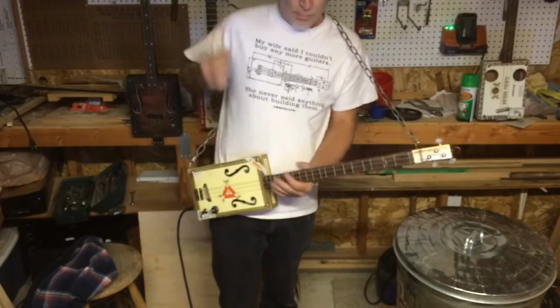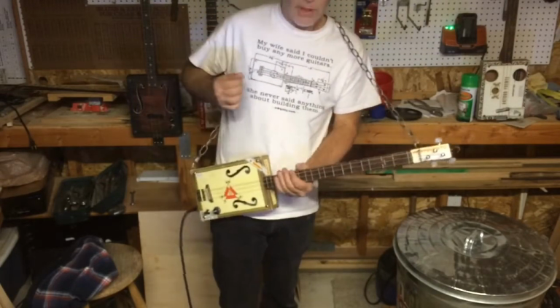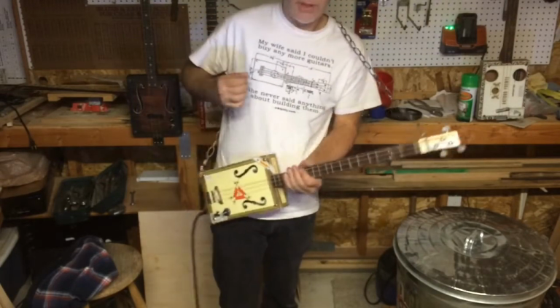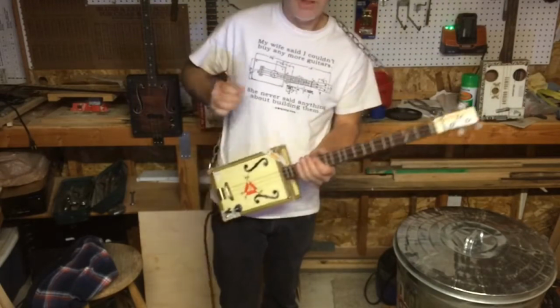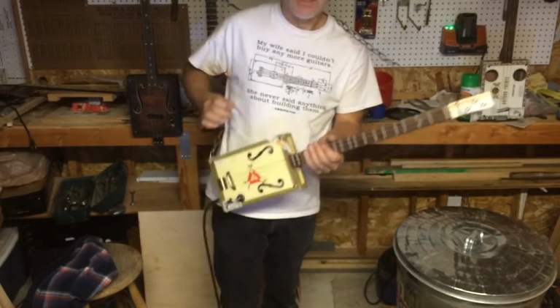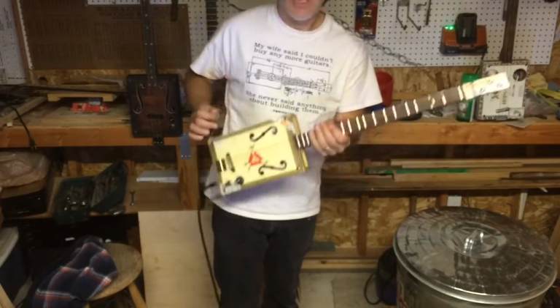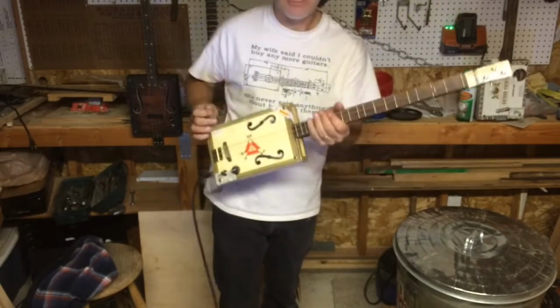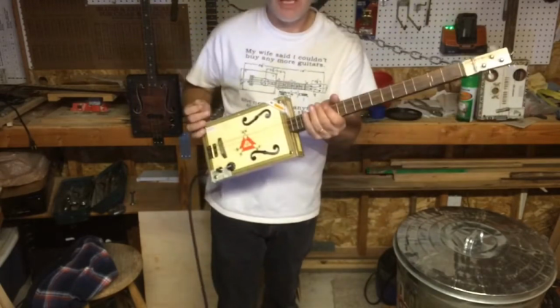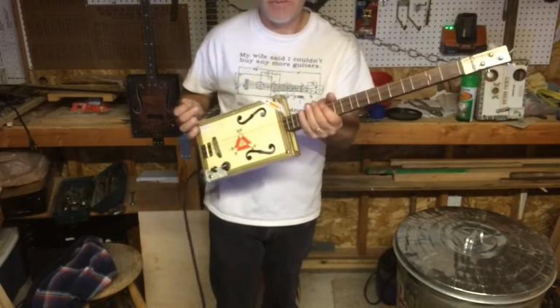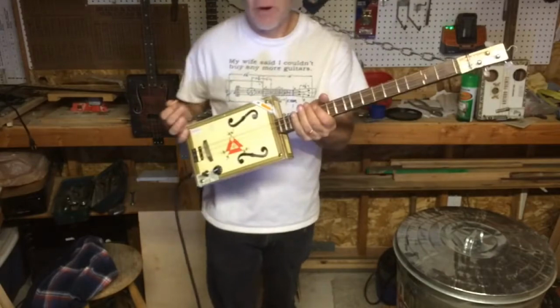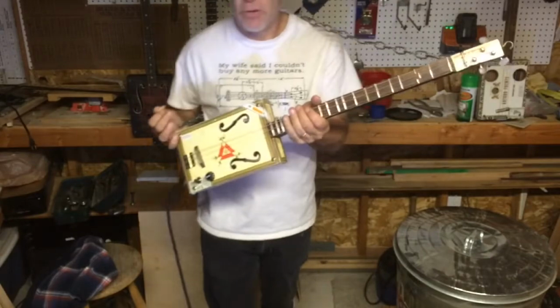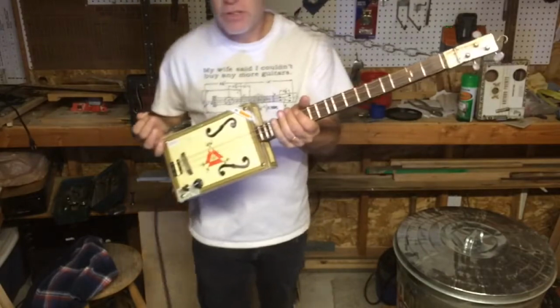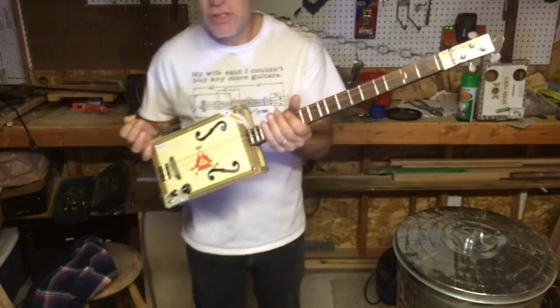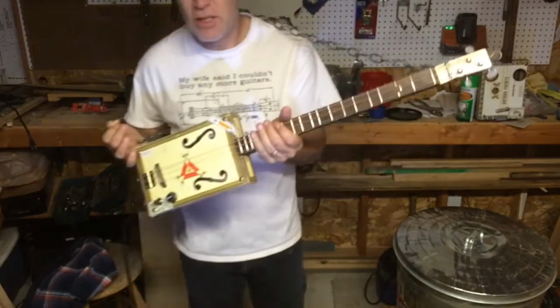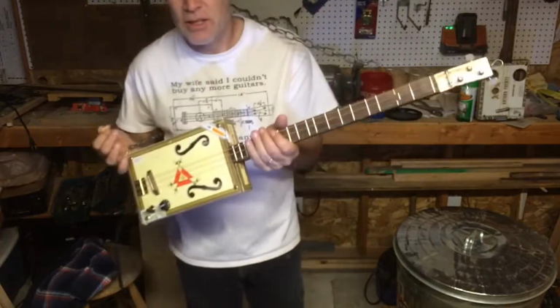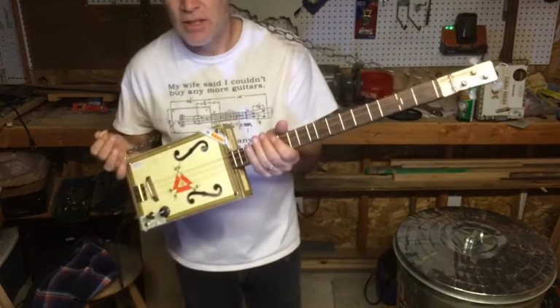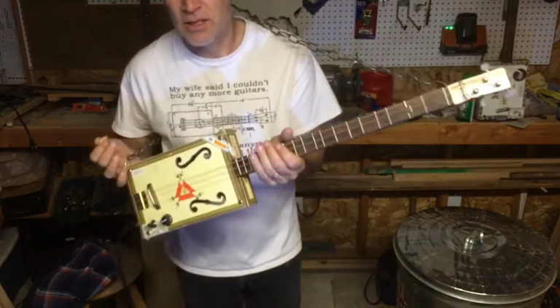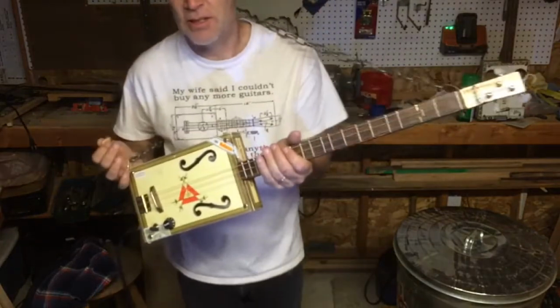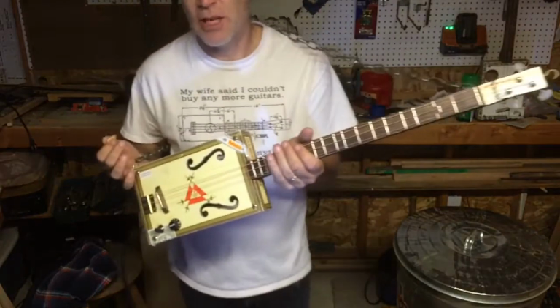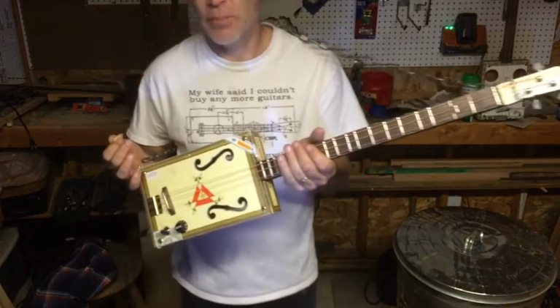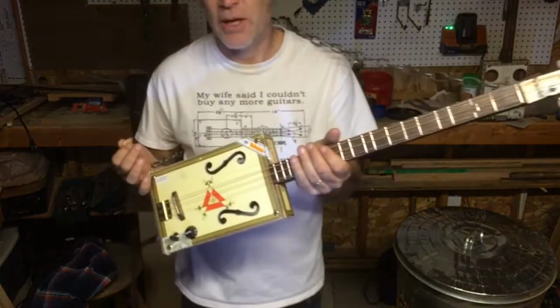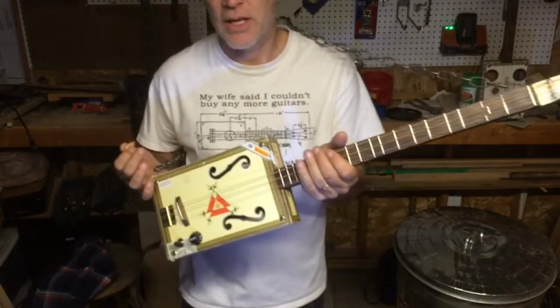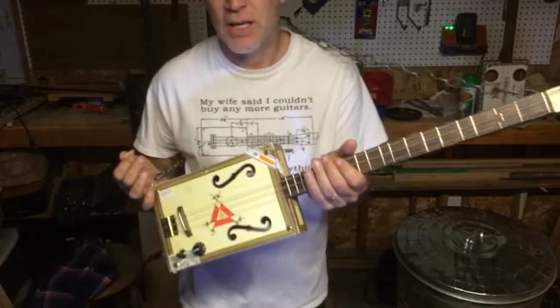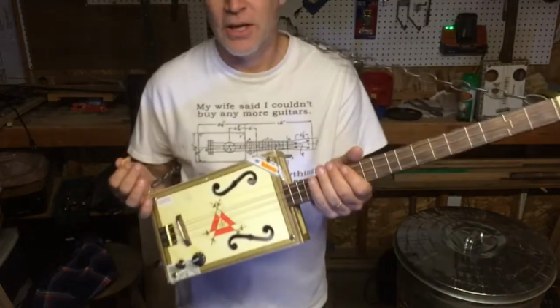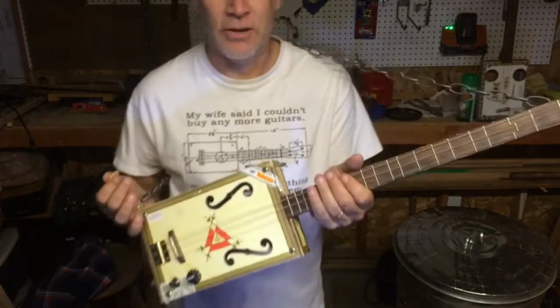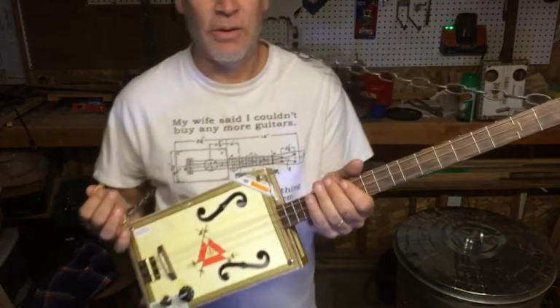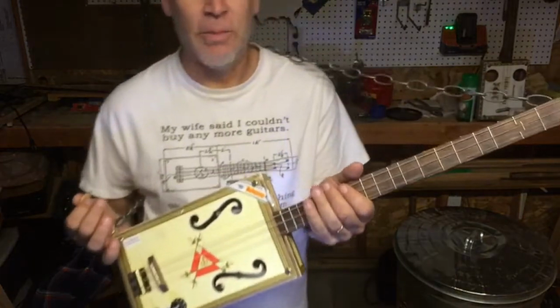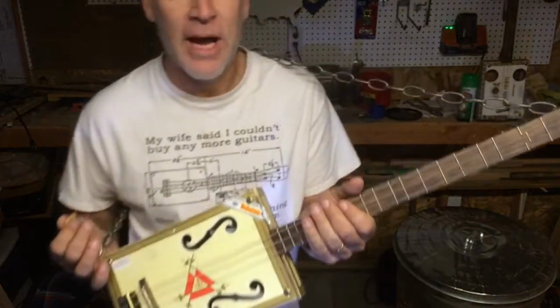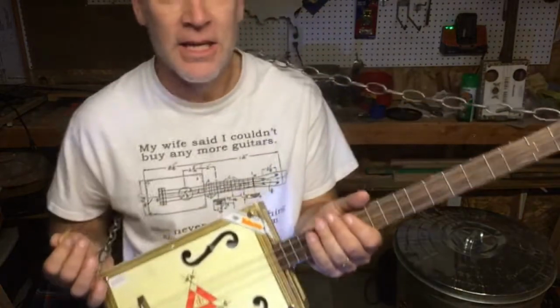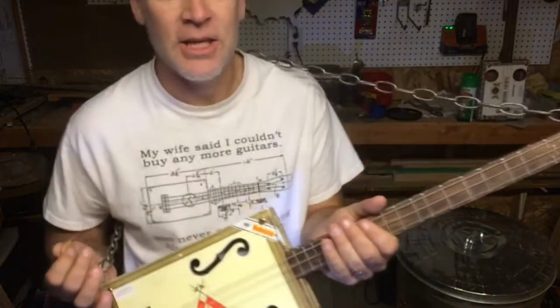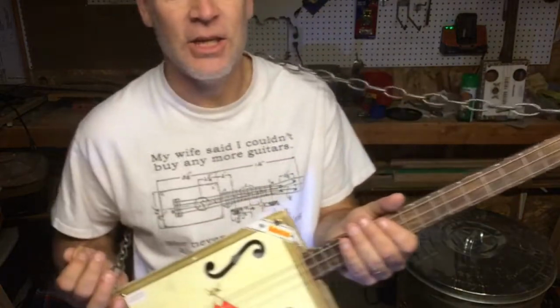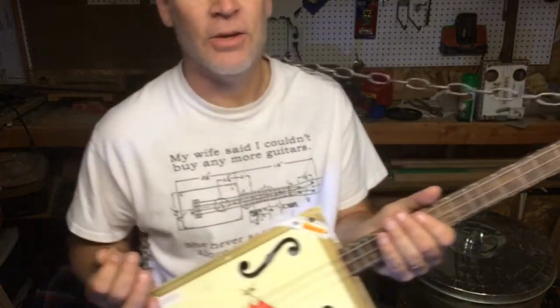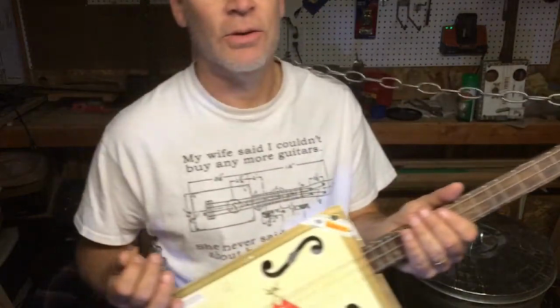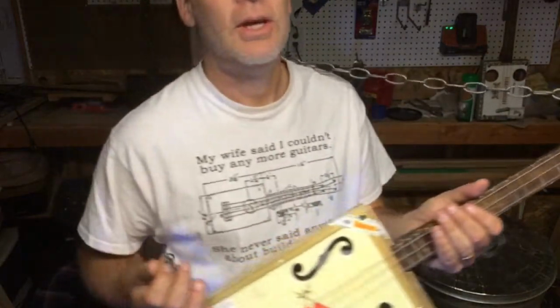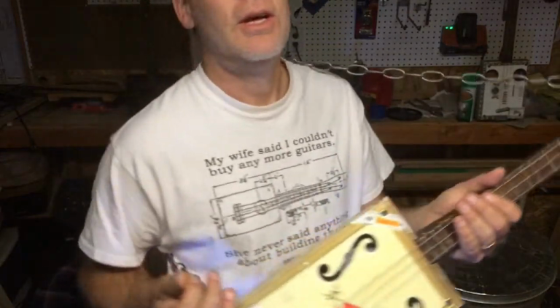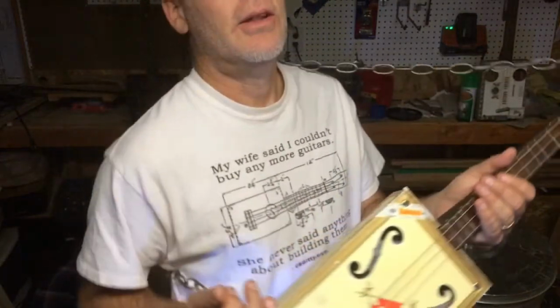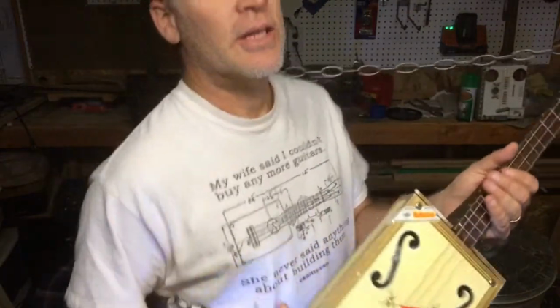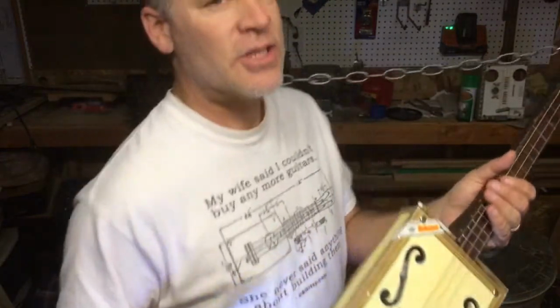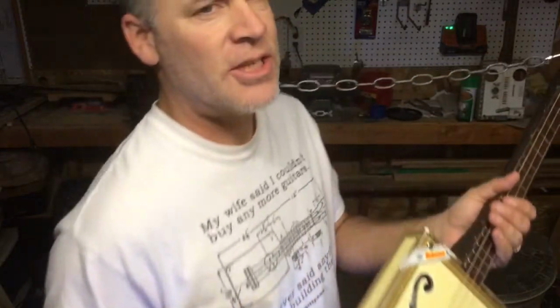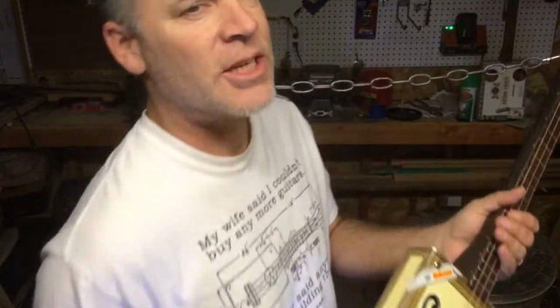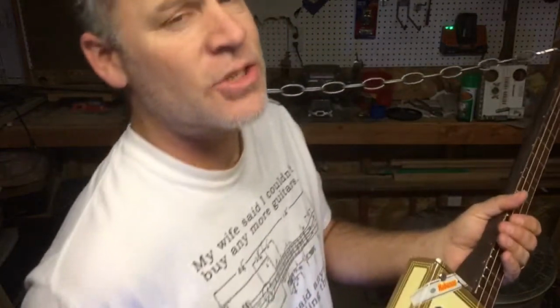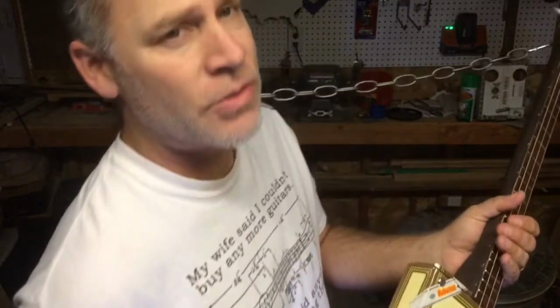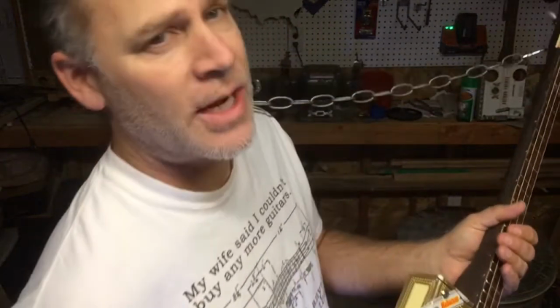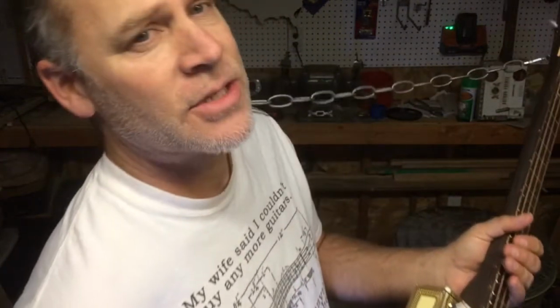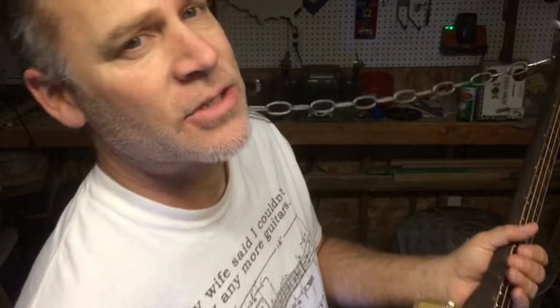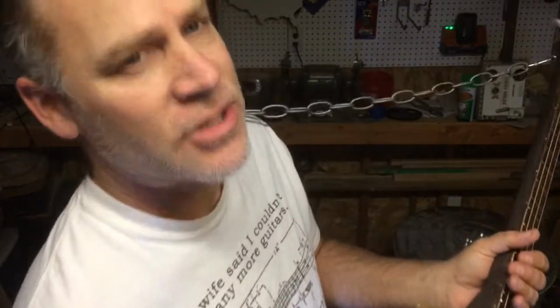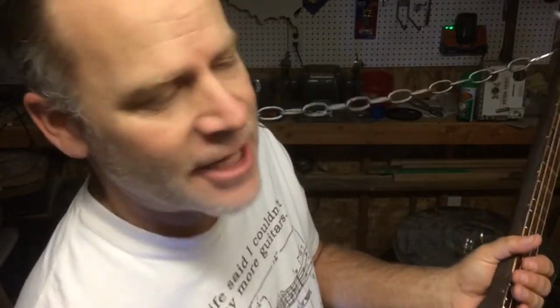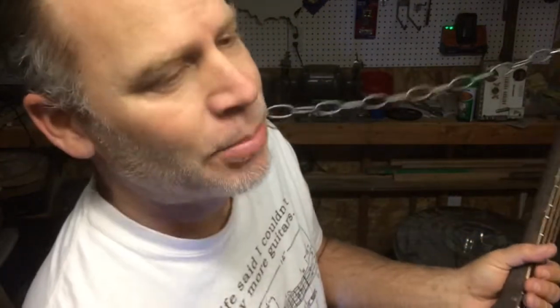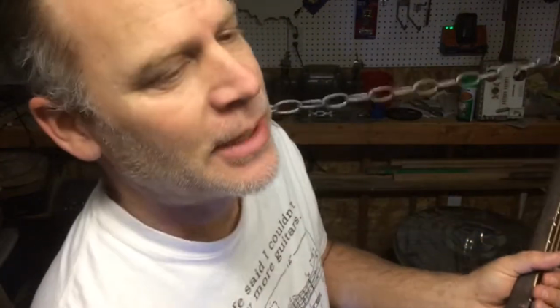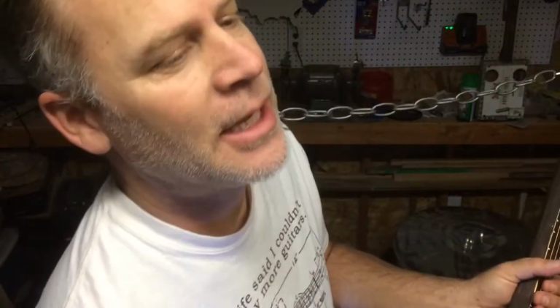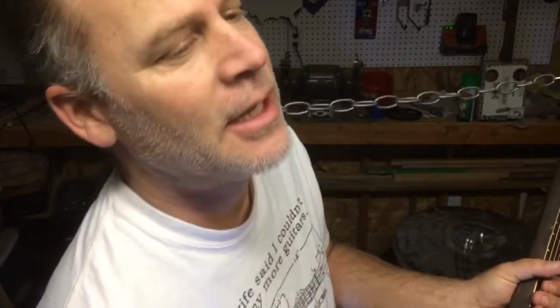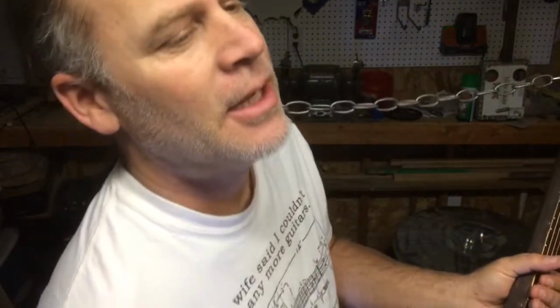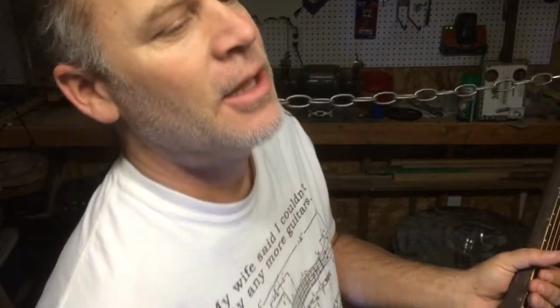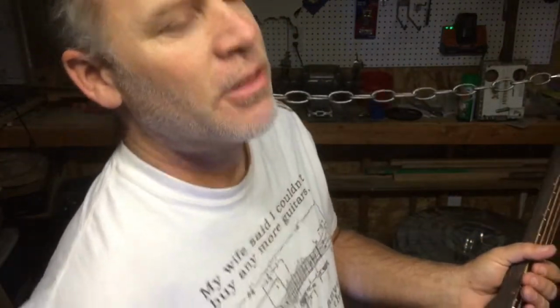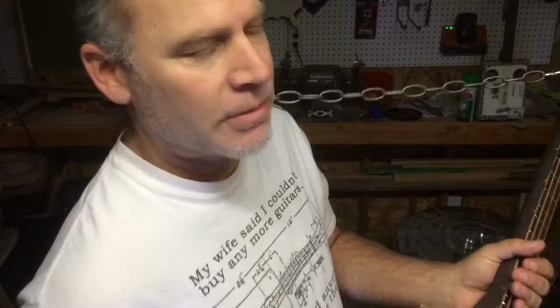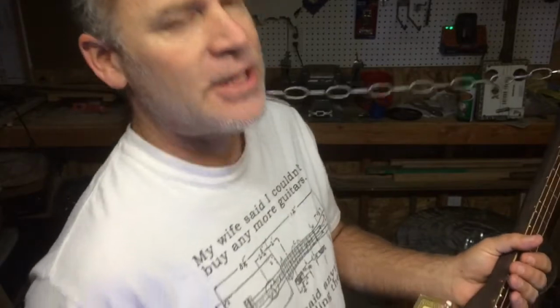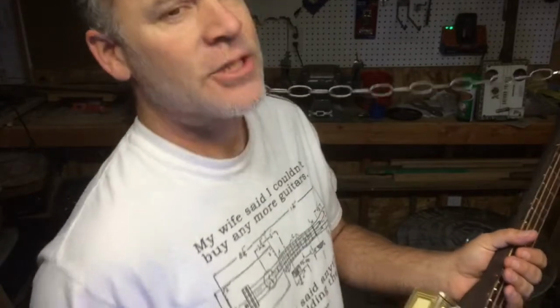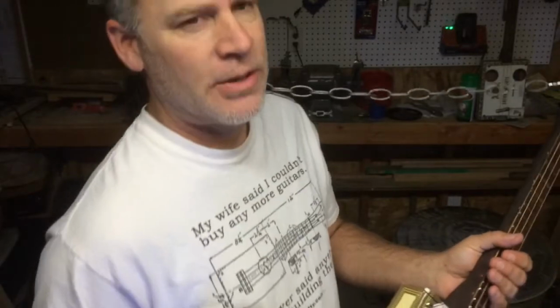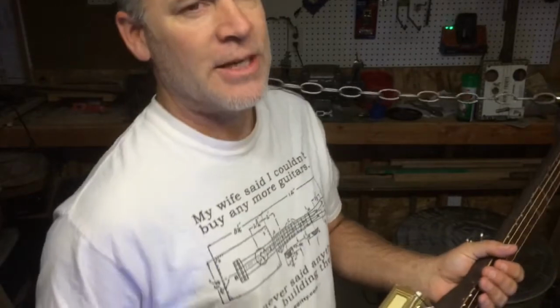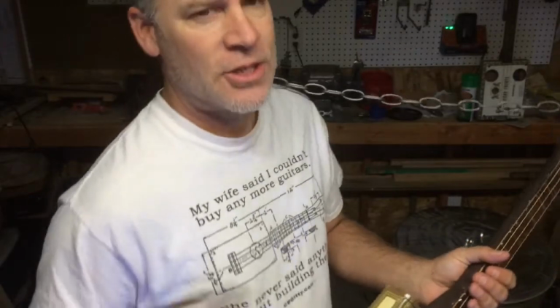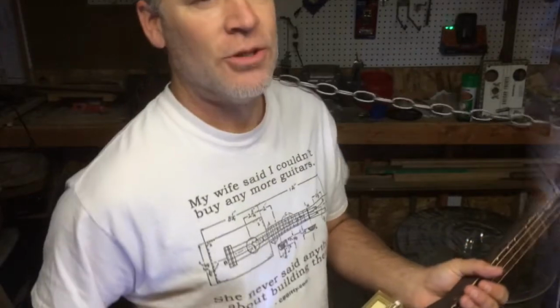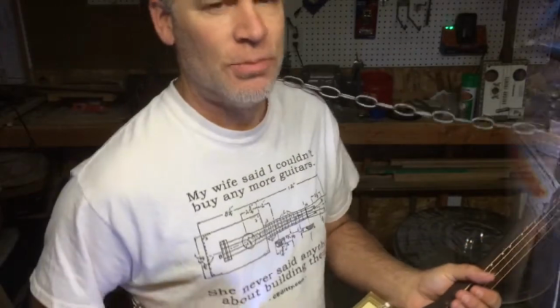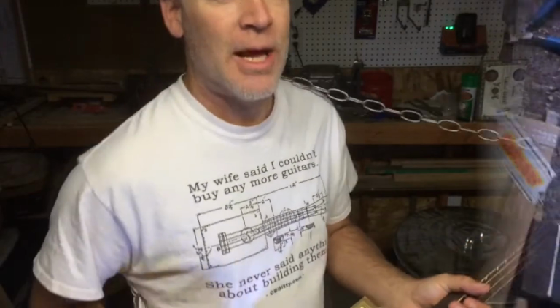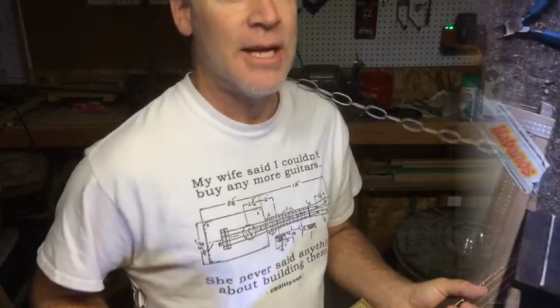So that's it folks. Dale Puckett here reminding you that six strings are simply three strings too many.